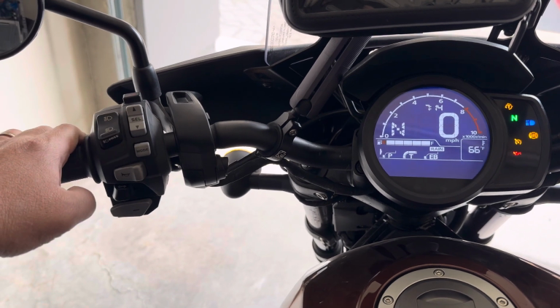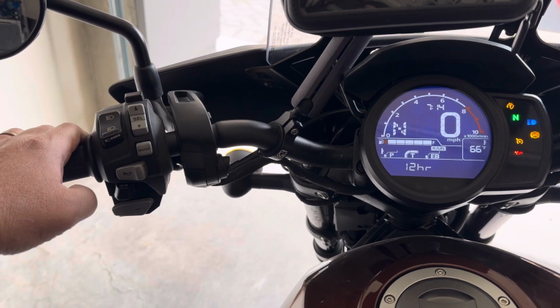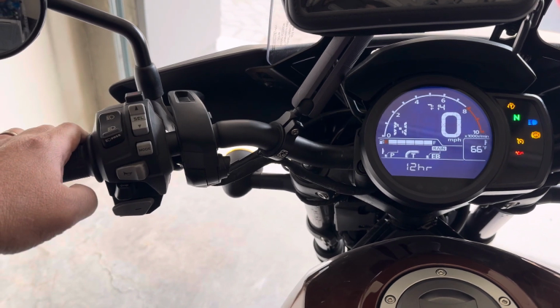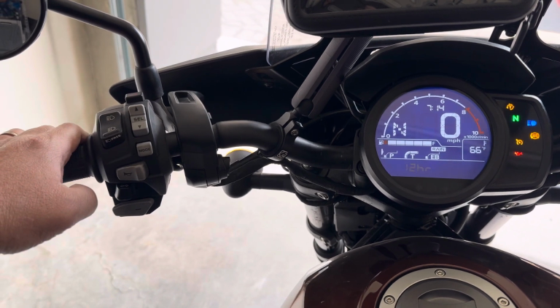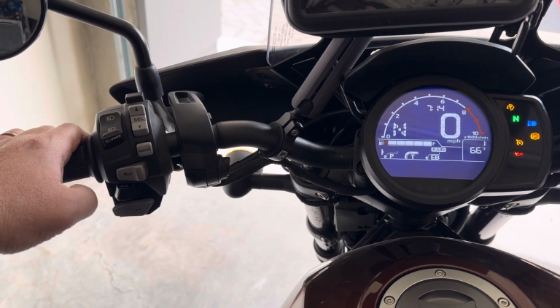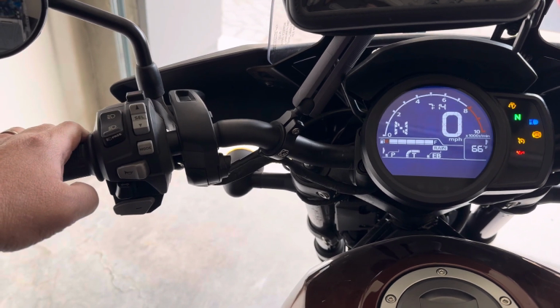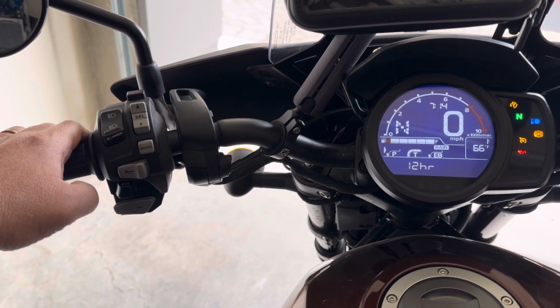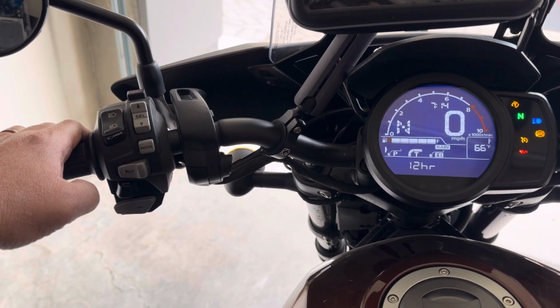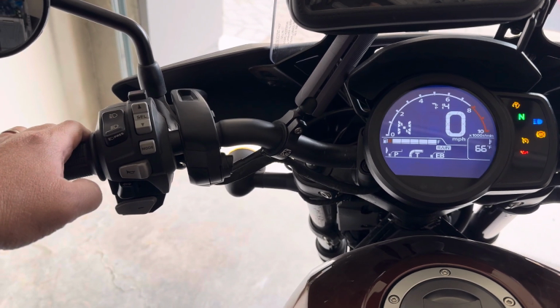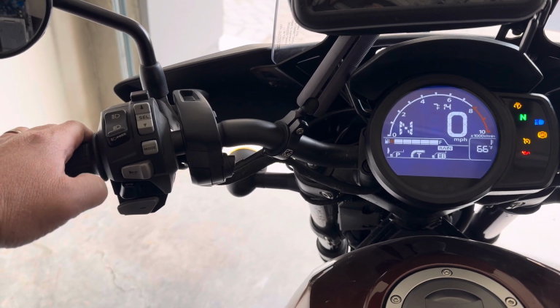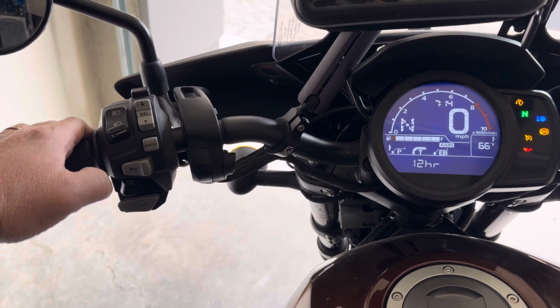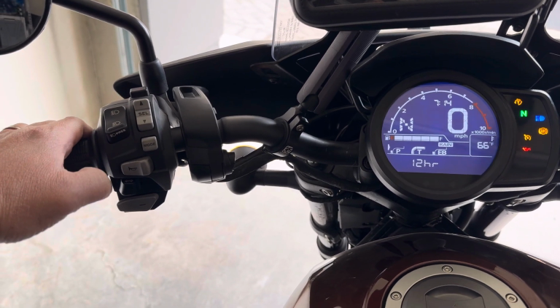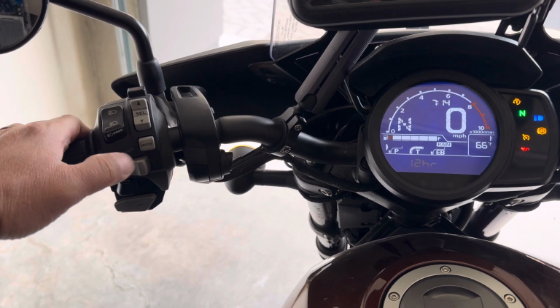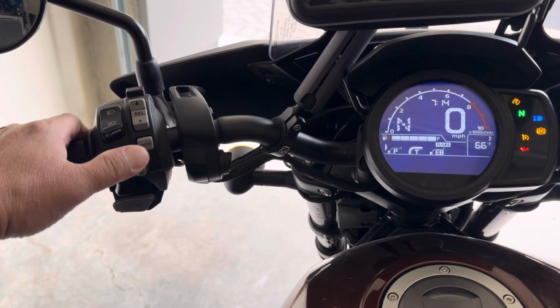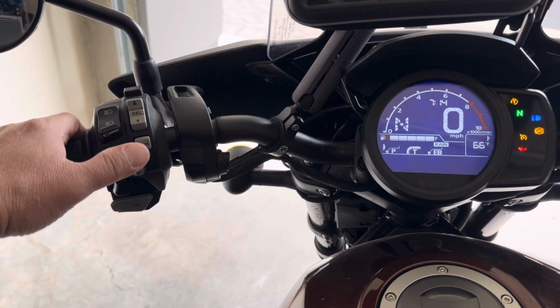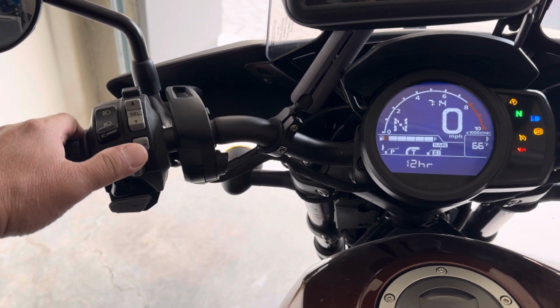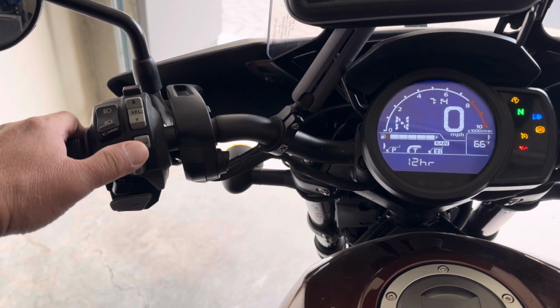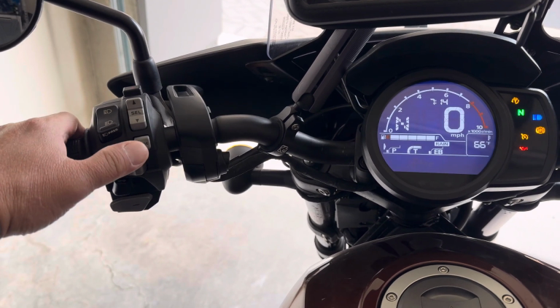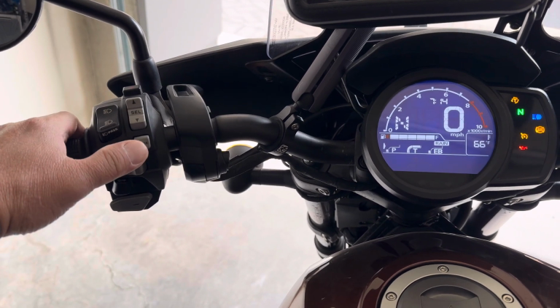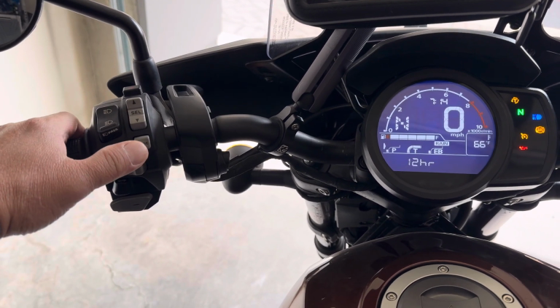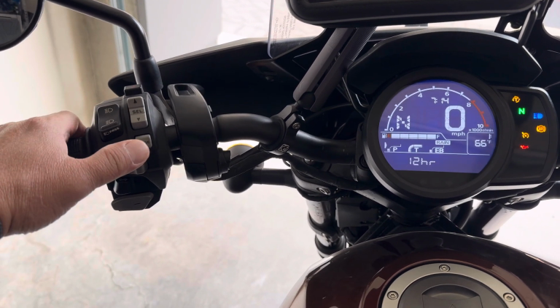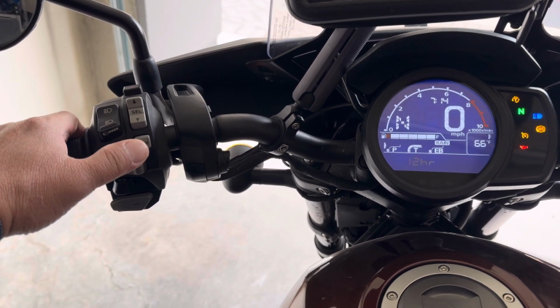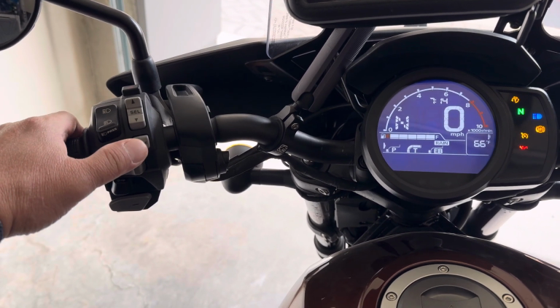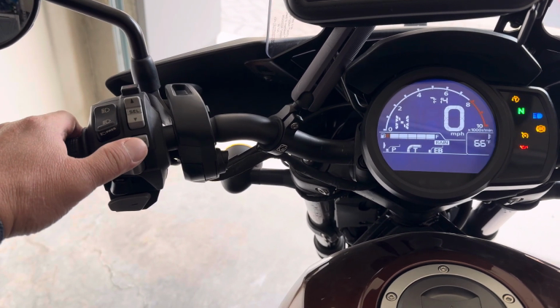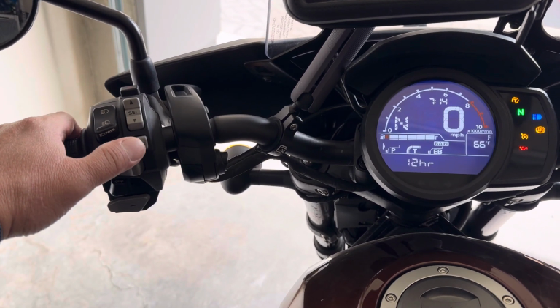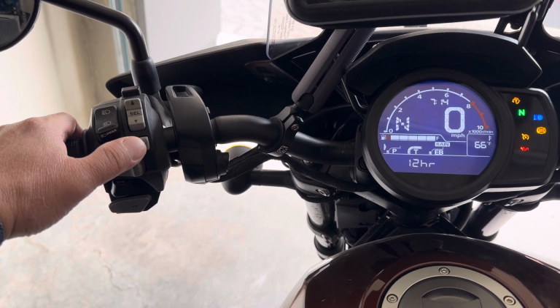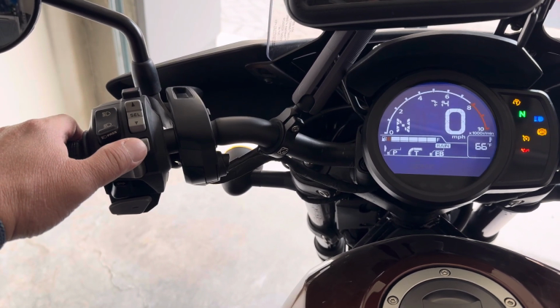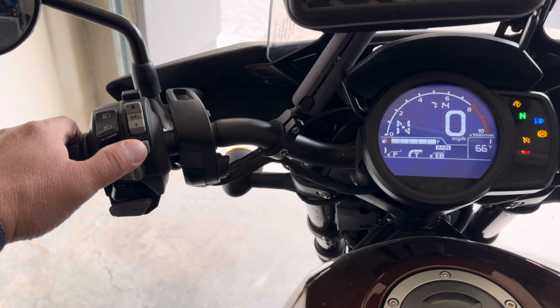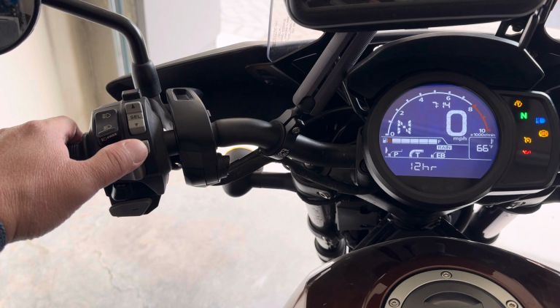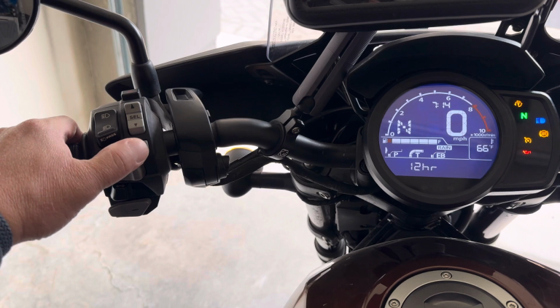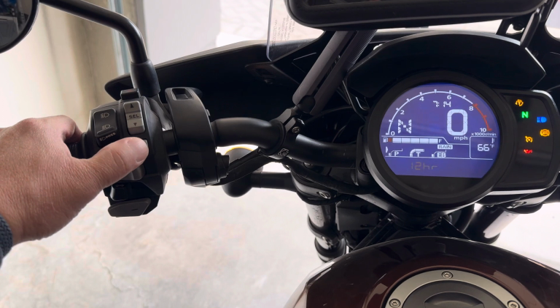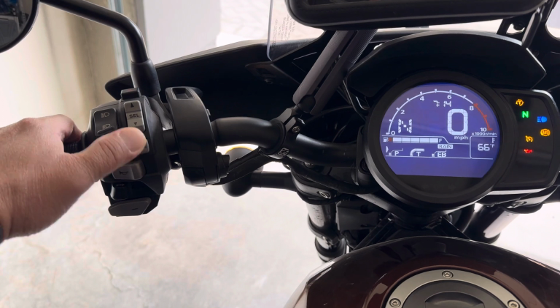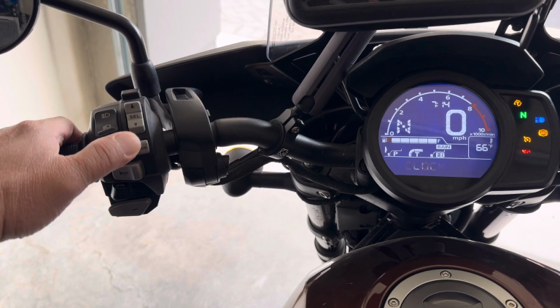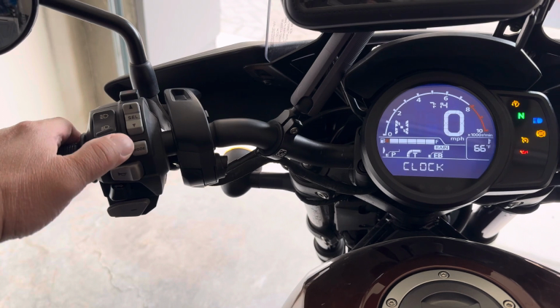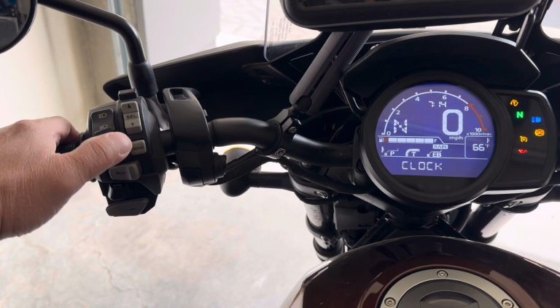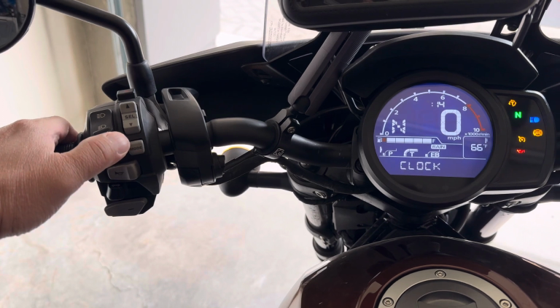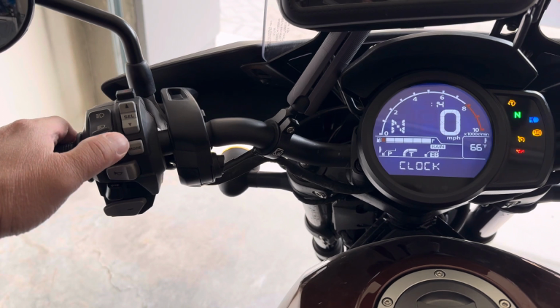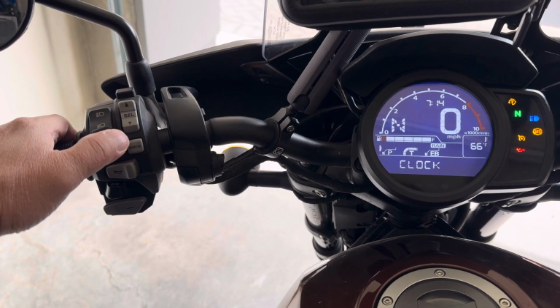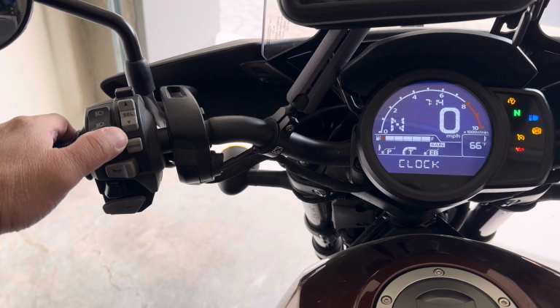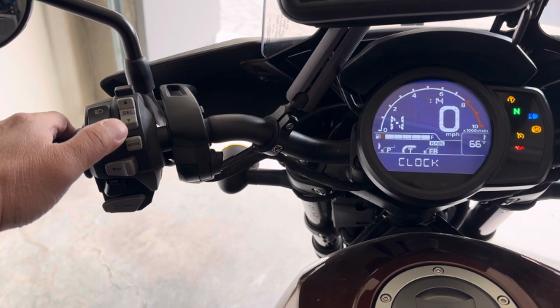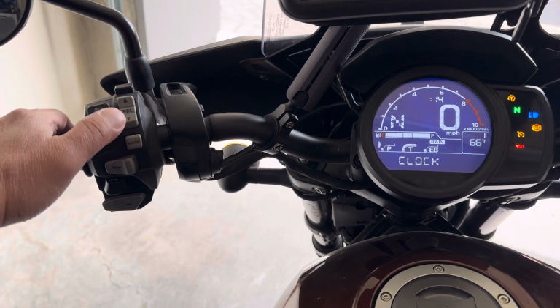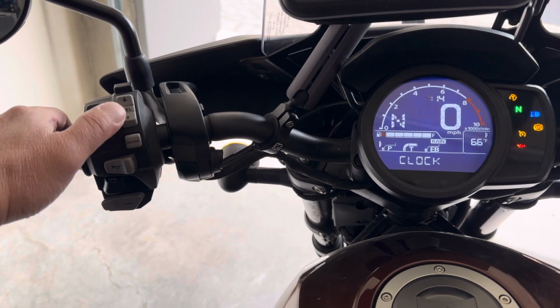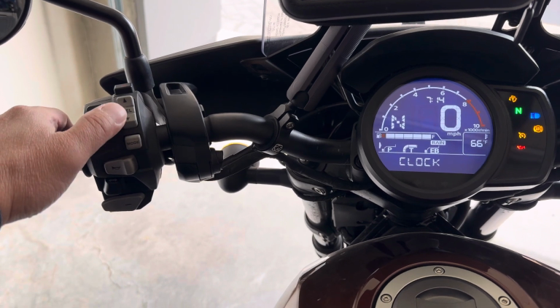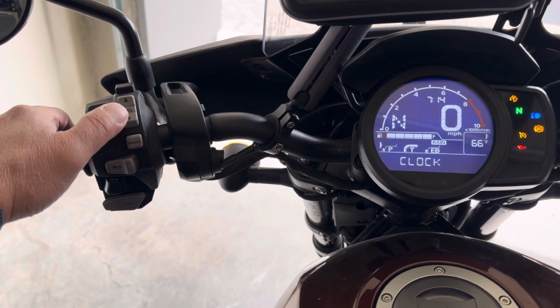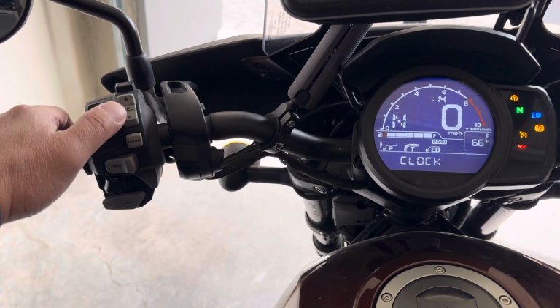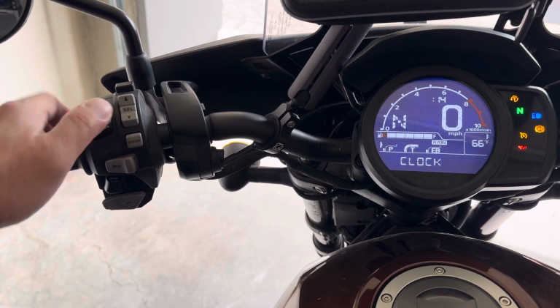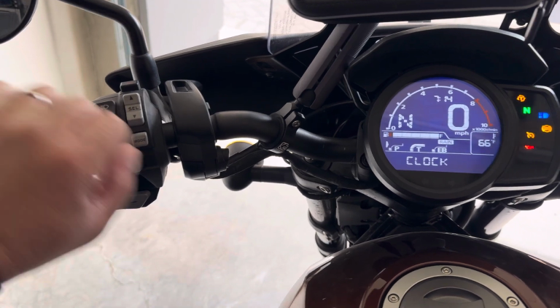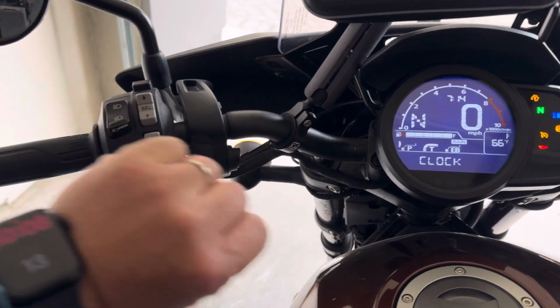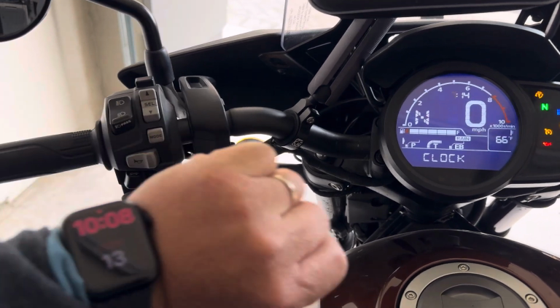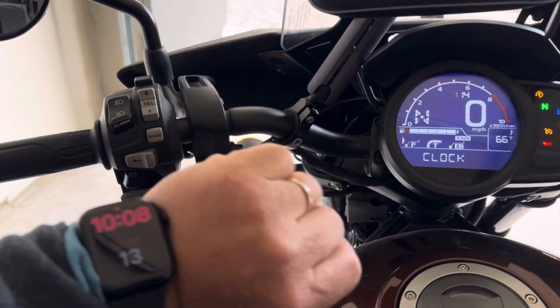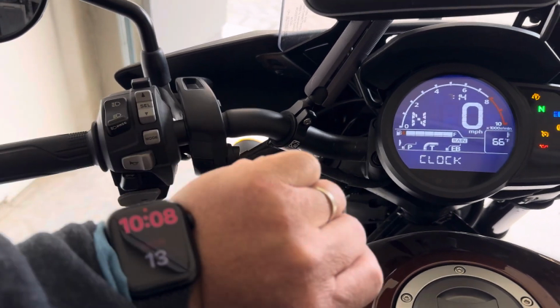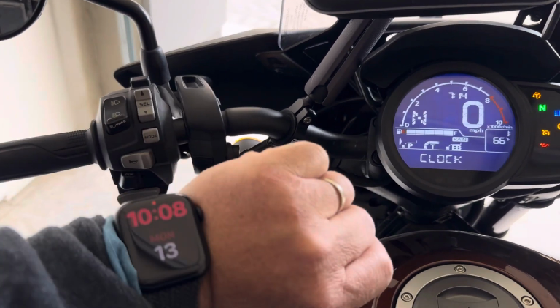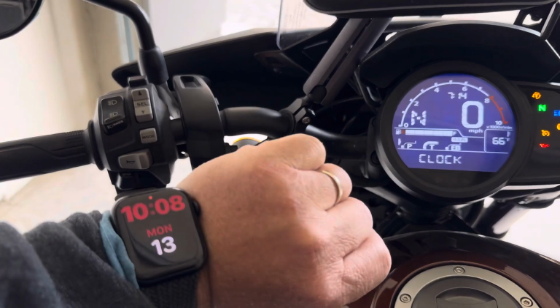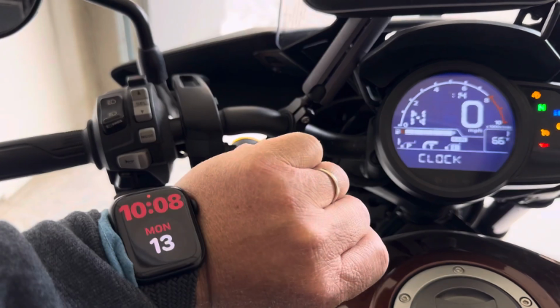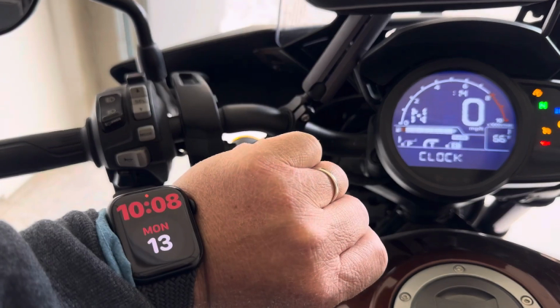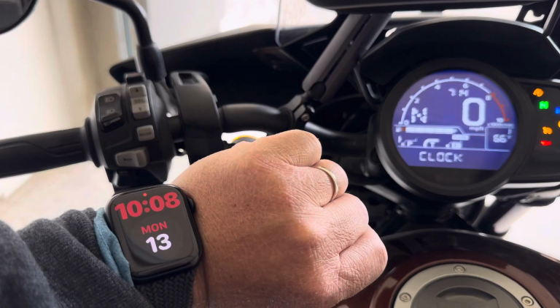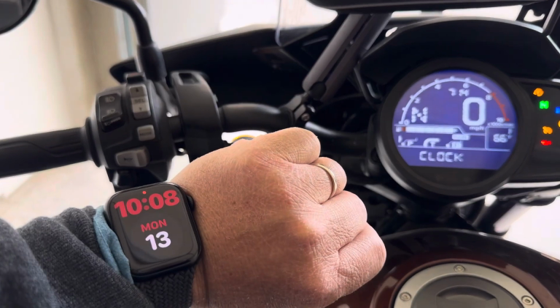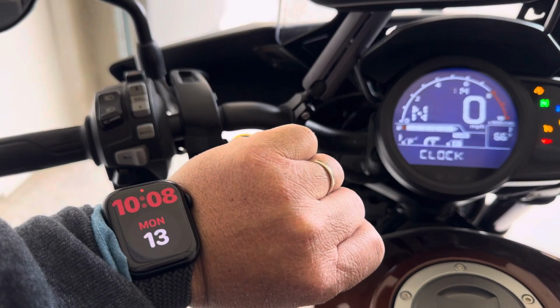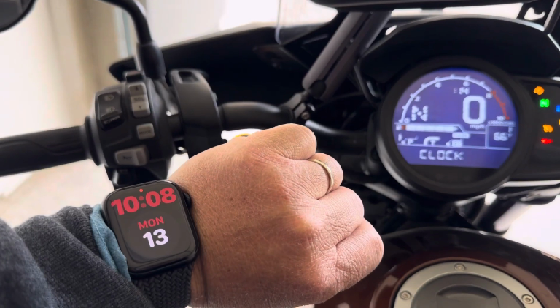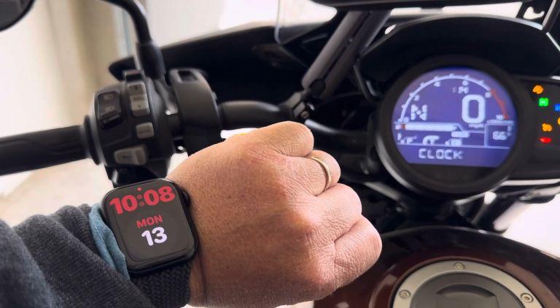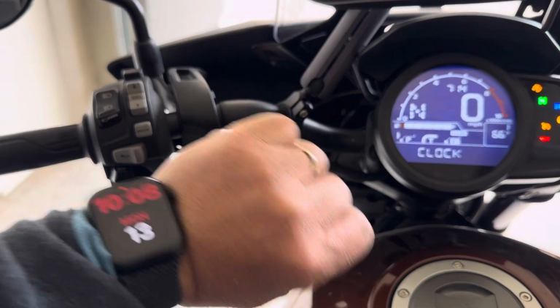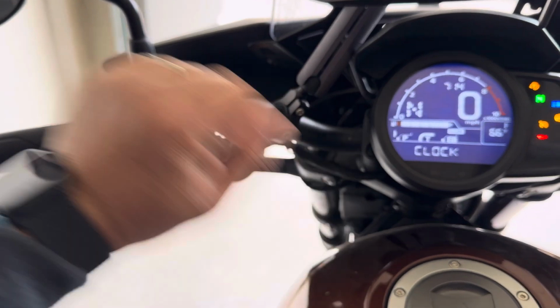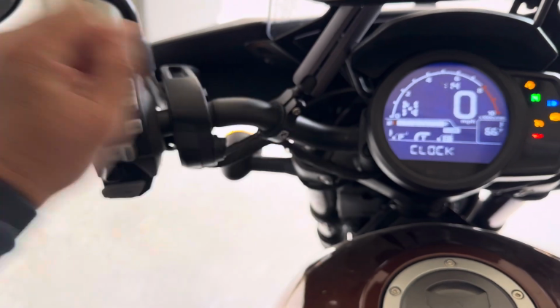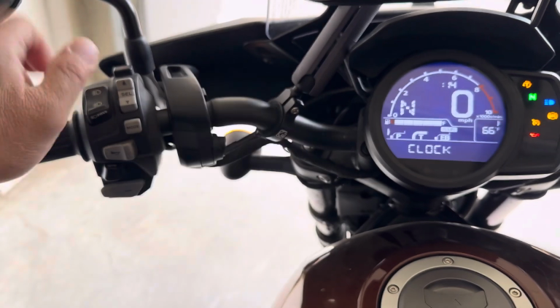To adjust the hour, press the mode button. Time is now 10:08.